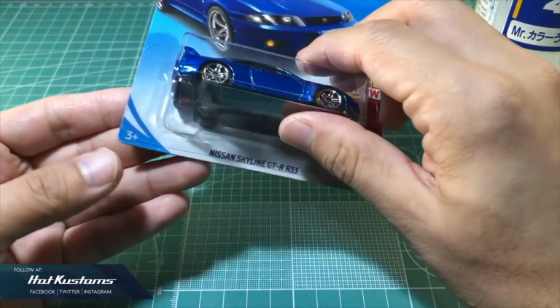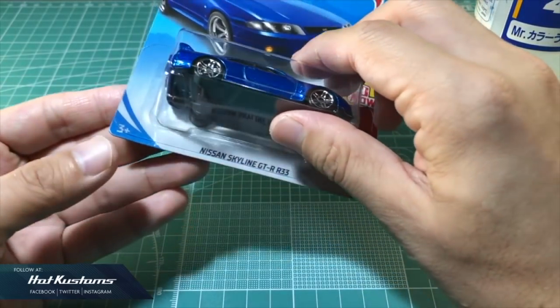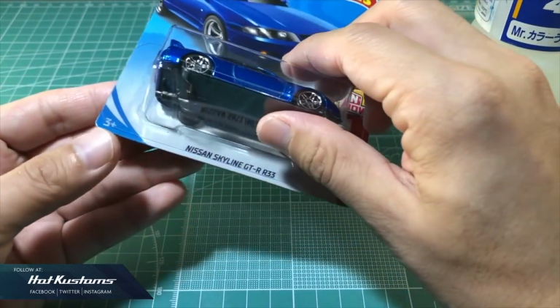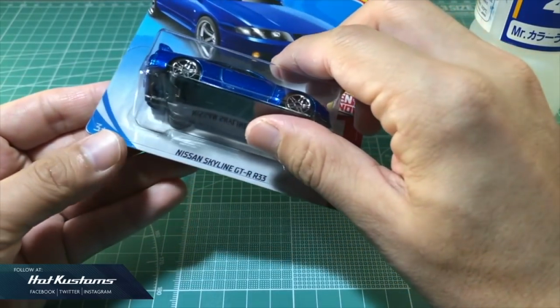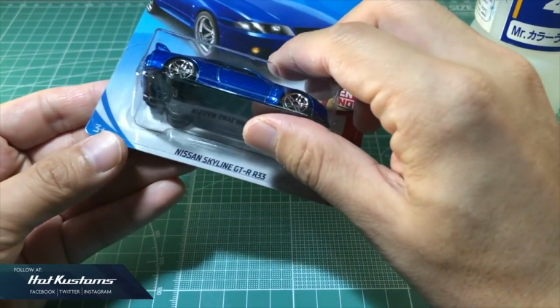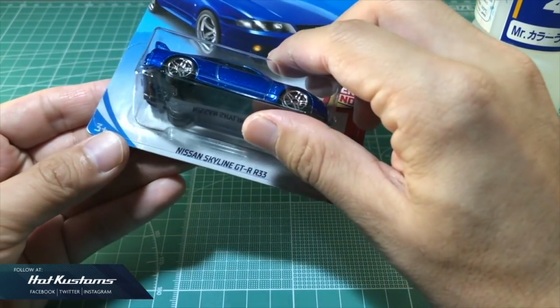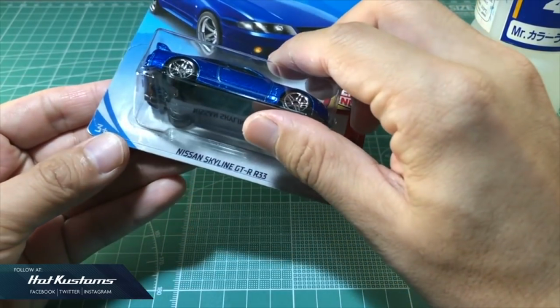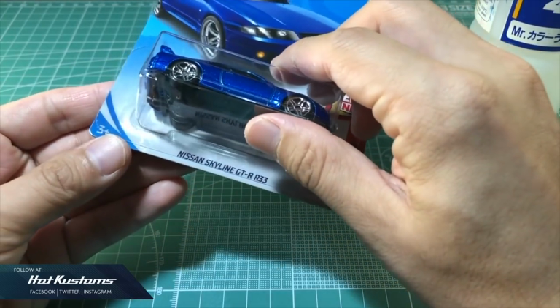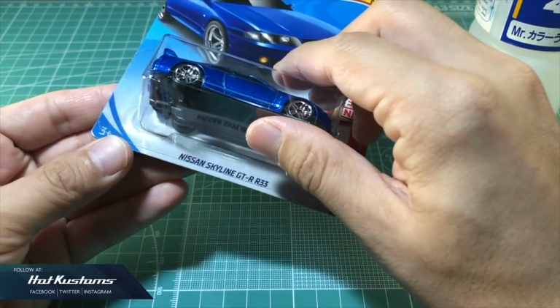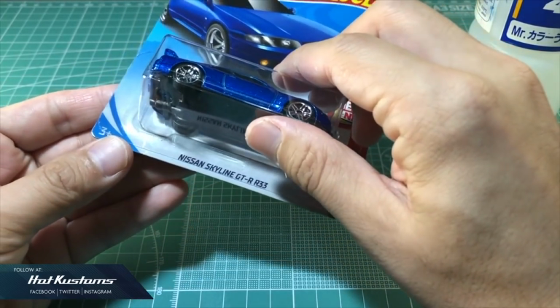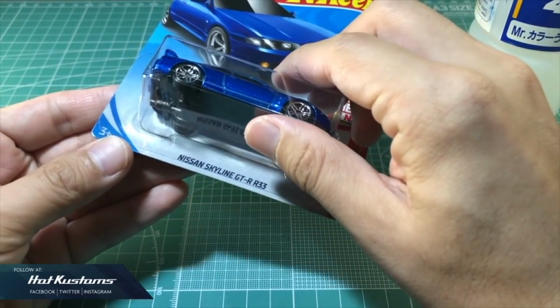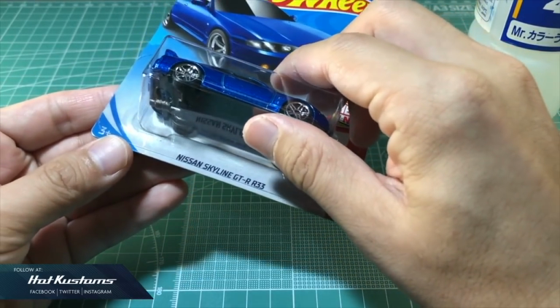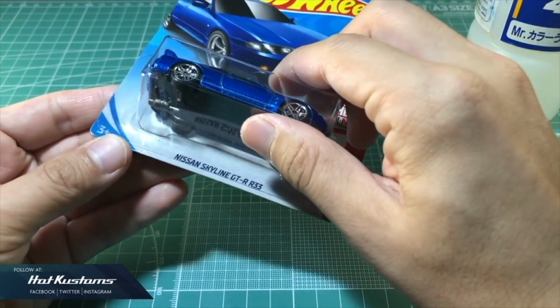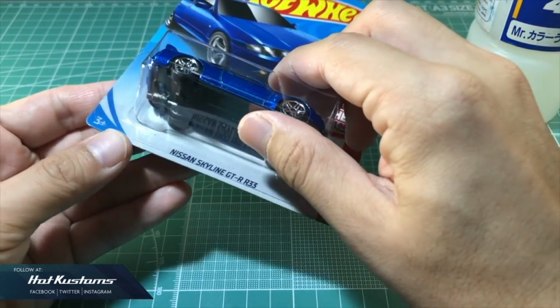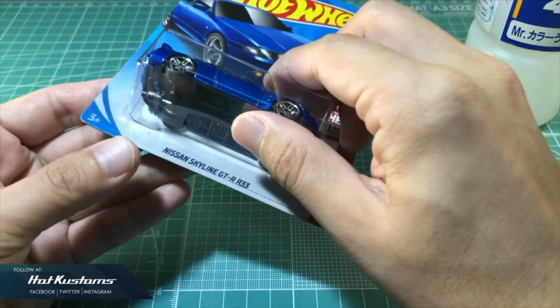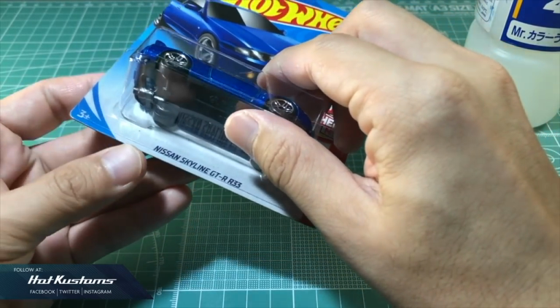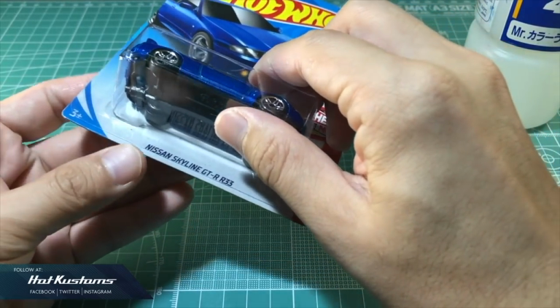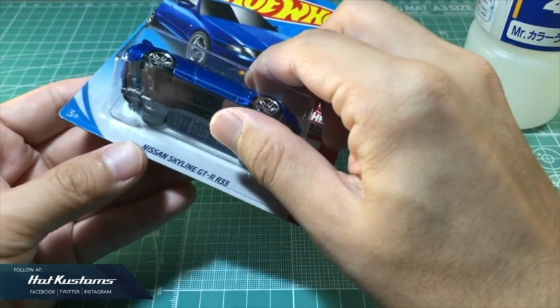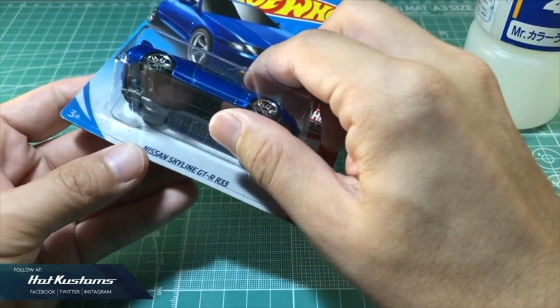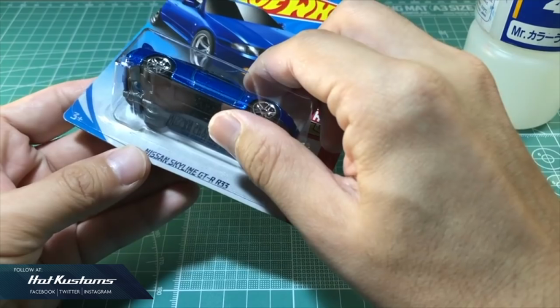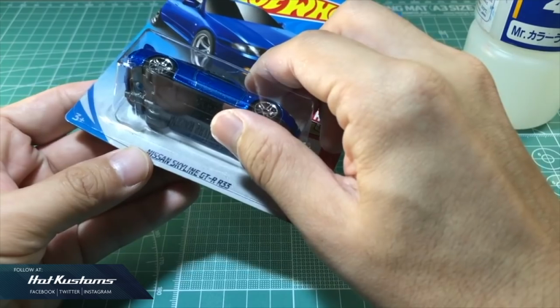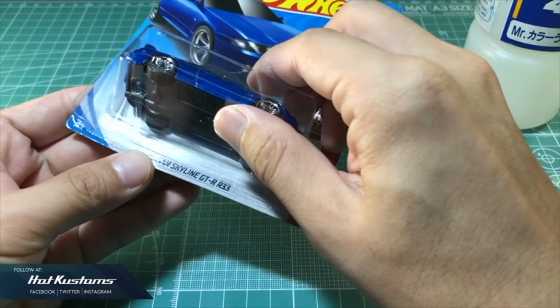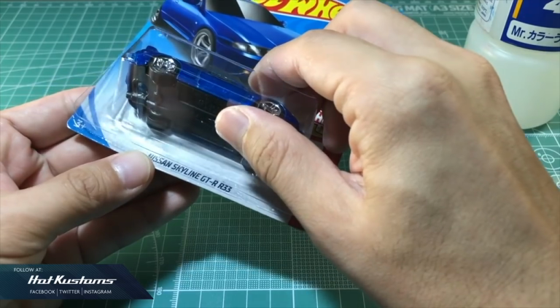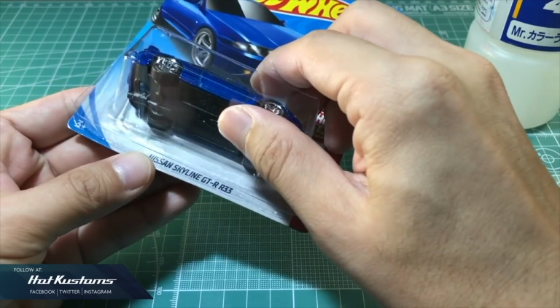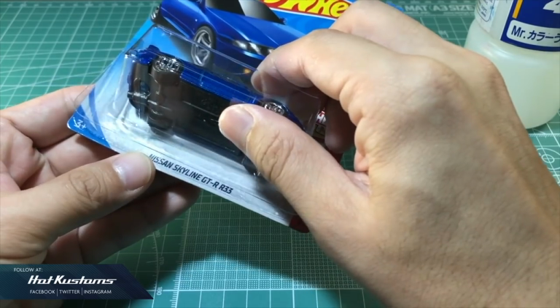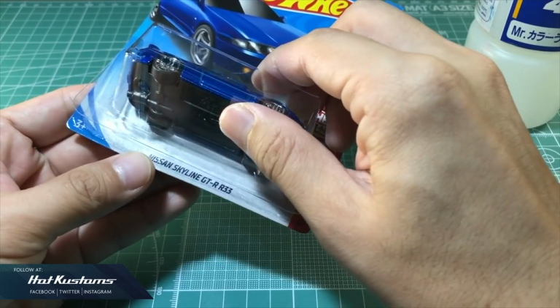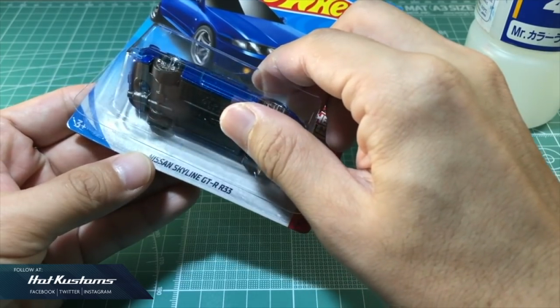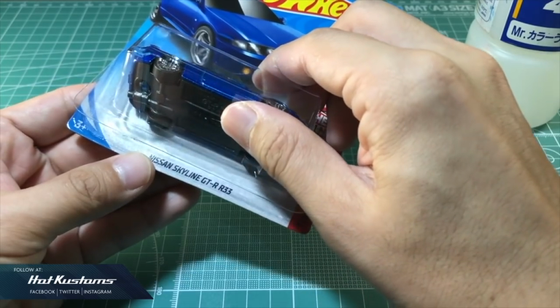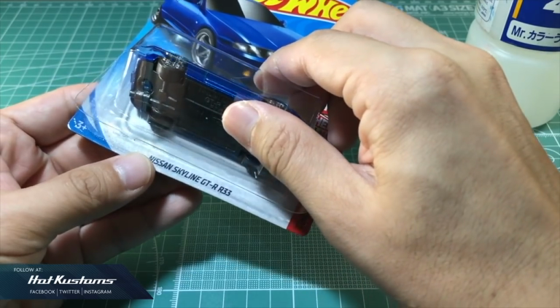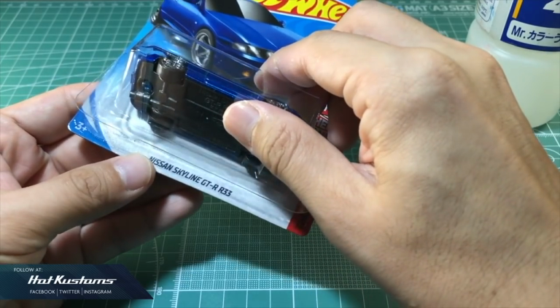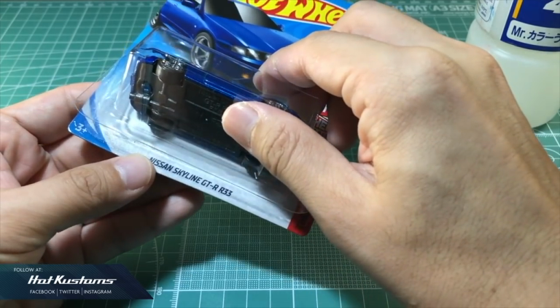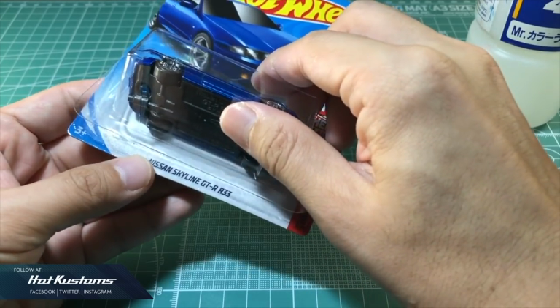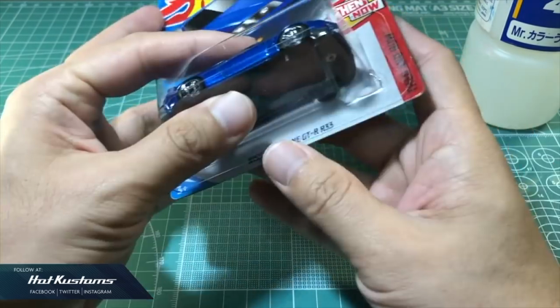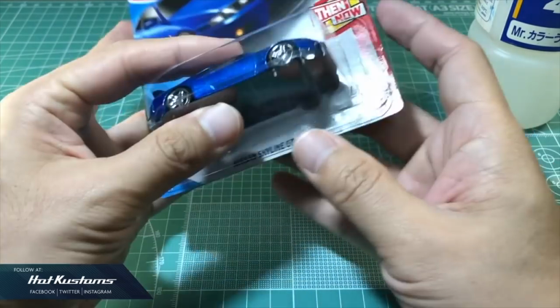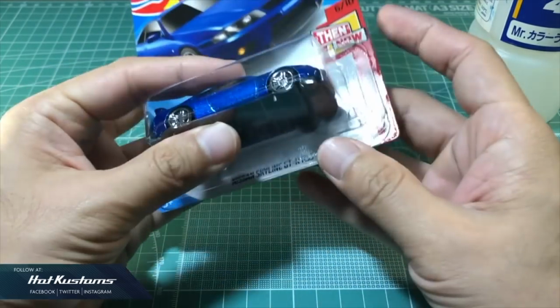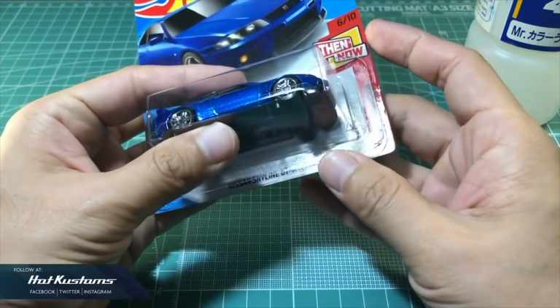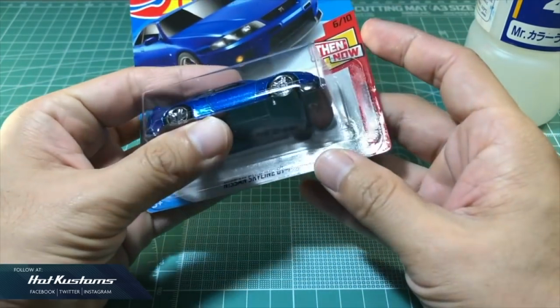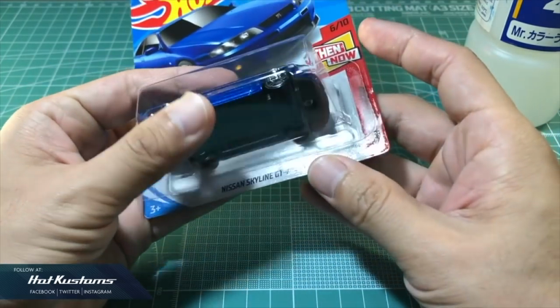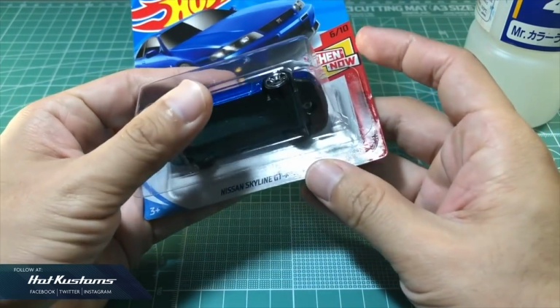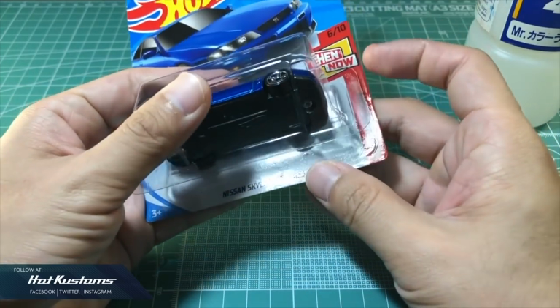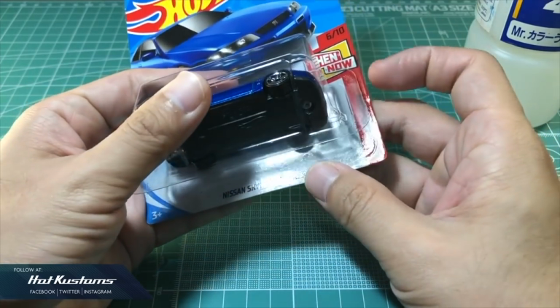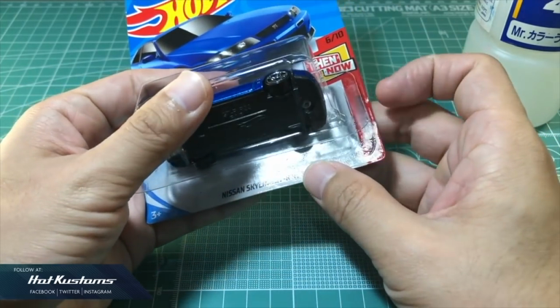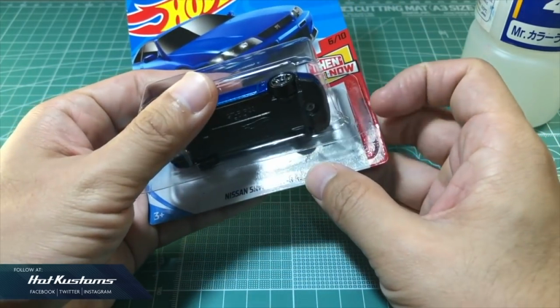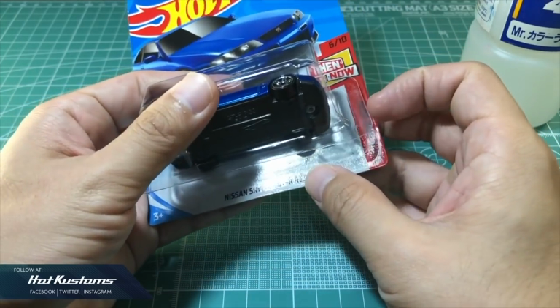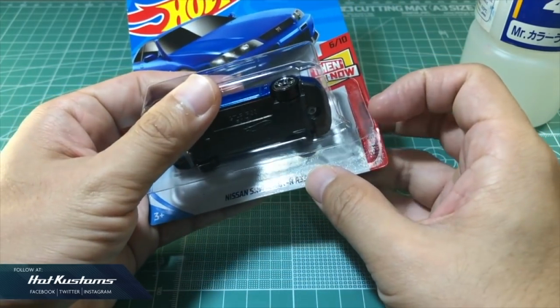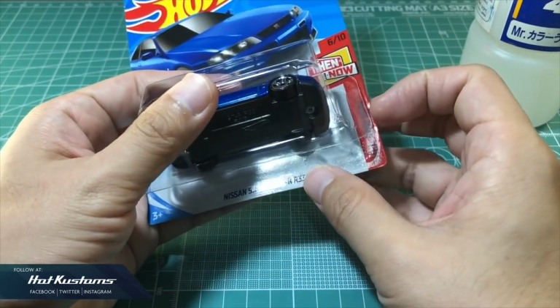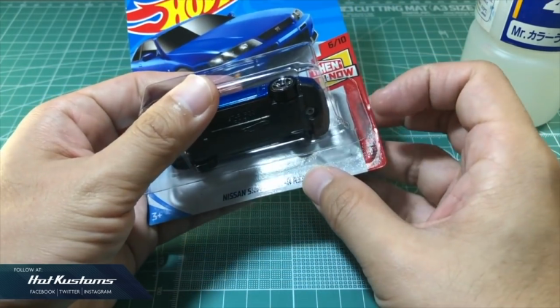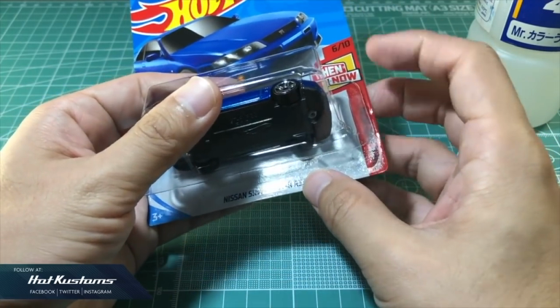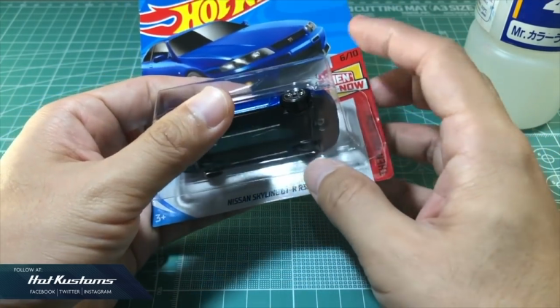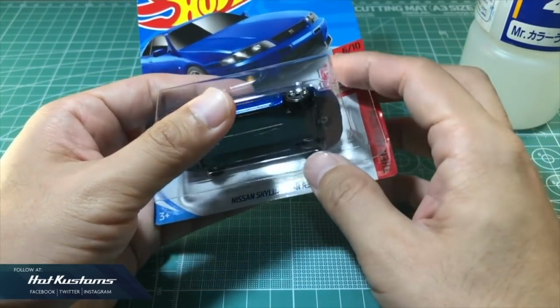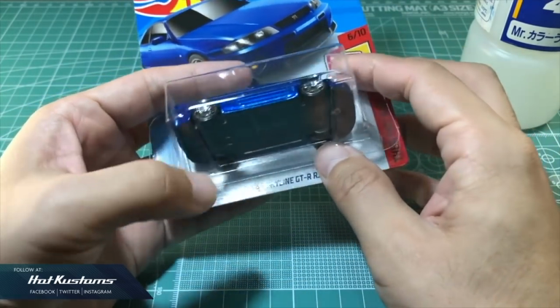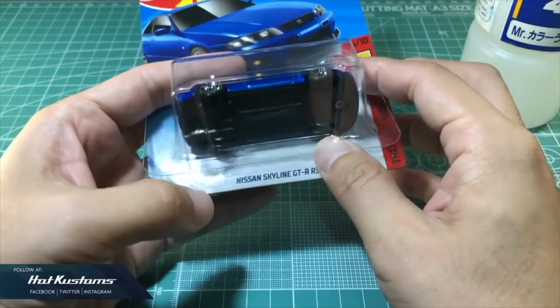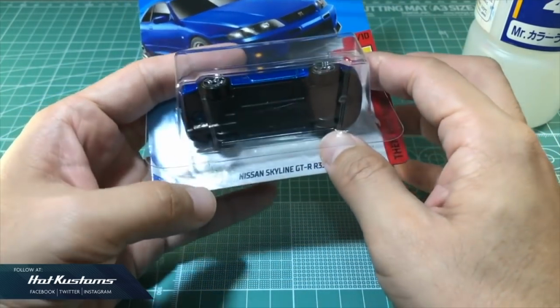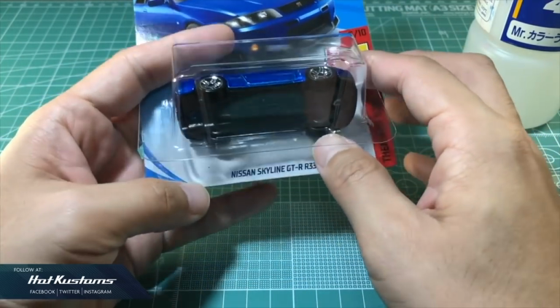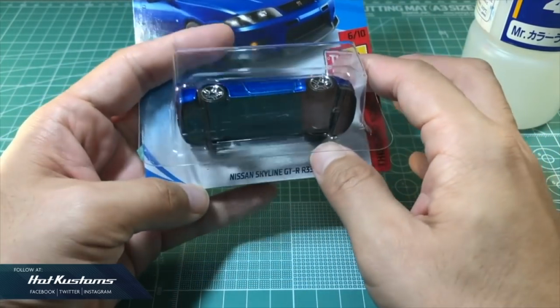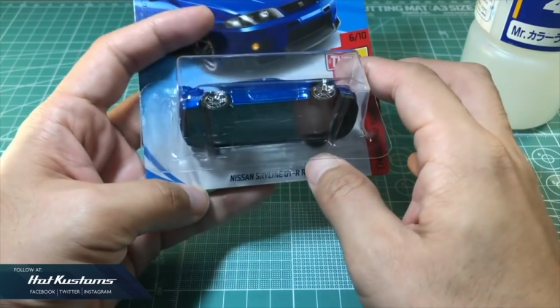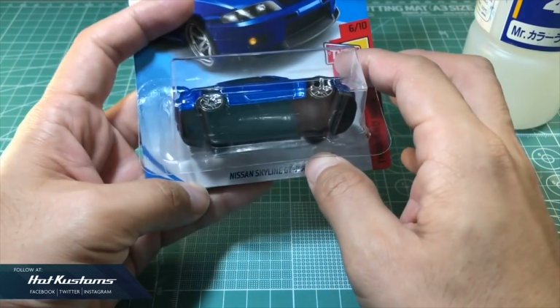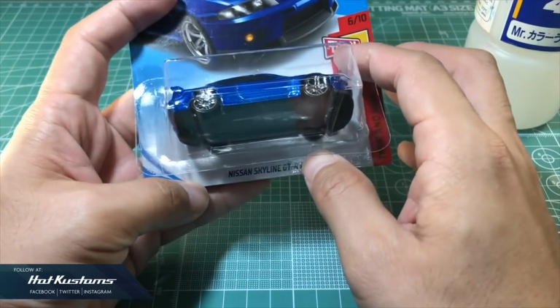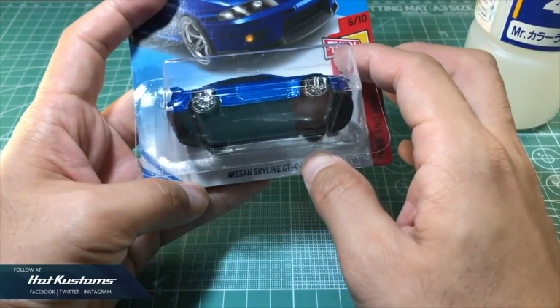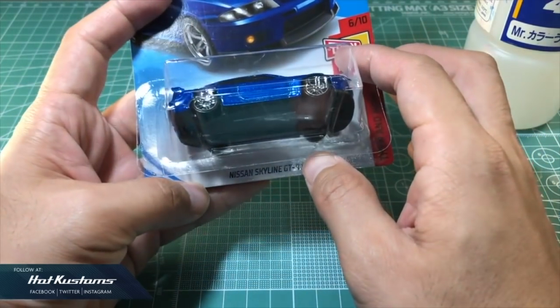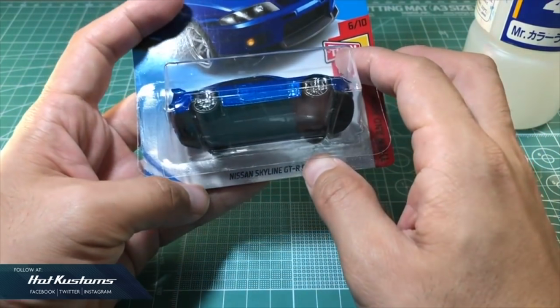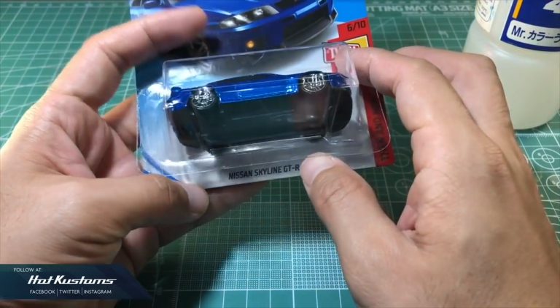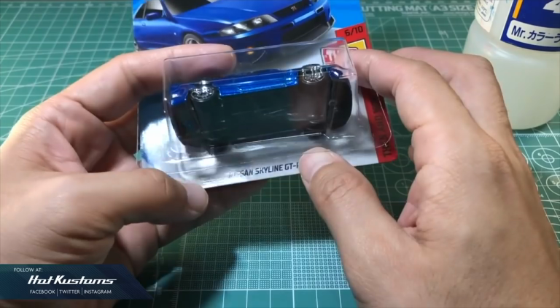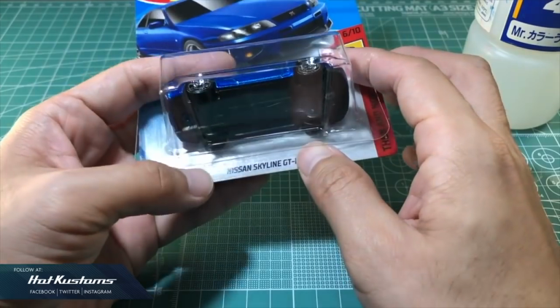Wait for a couple of minutes and slowly remove the blister. If the blister is stubborn, repeat the process and wait for a few more minutes.